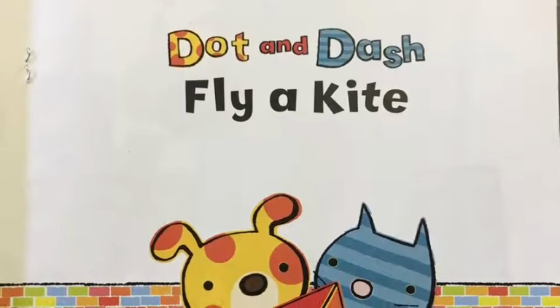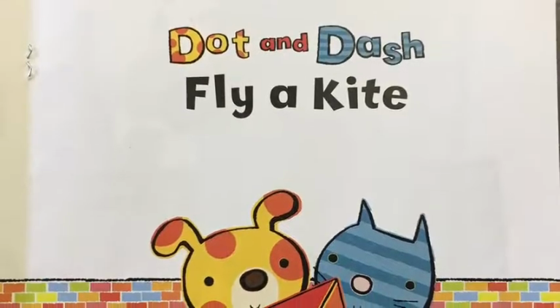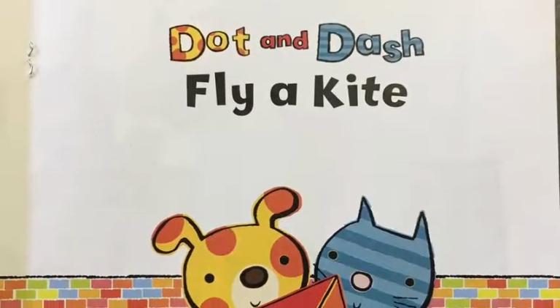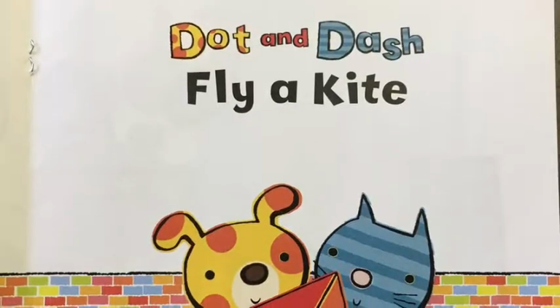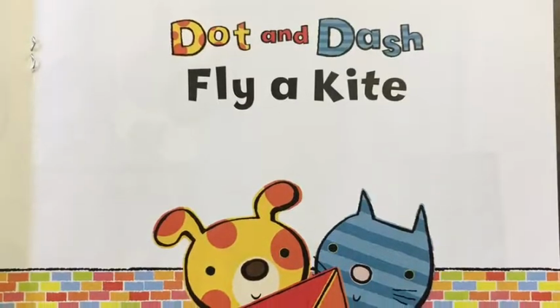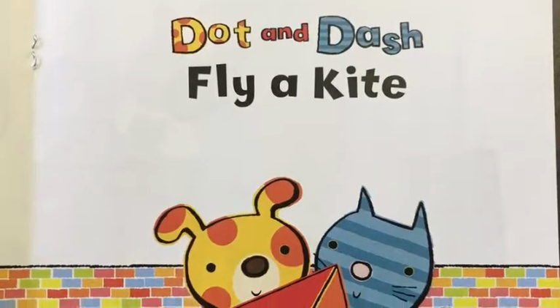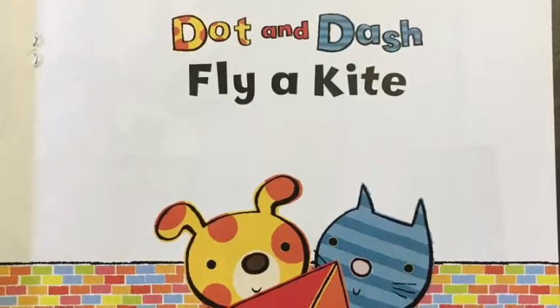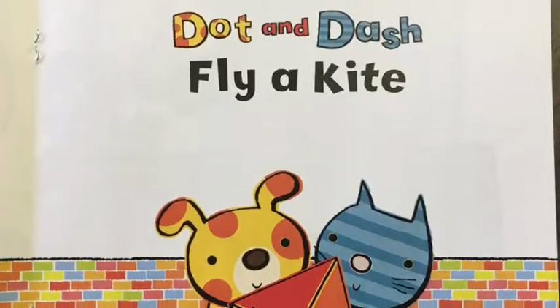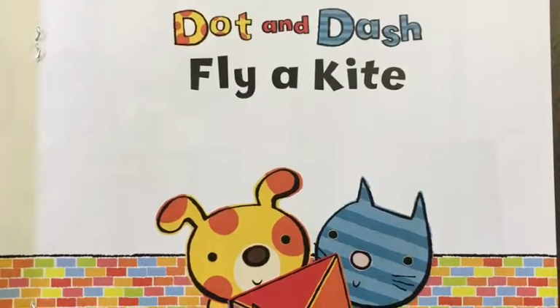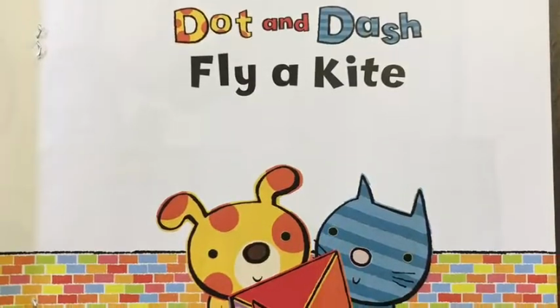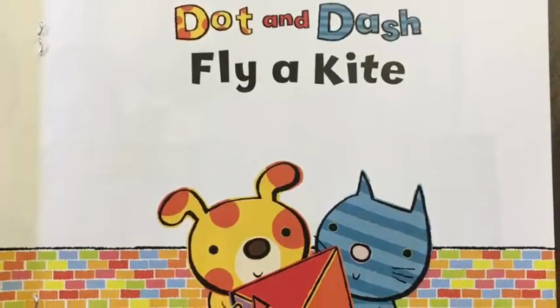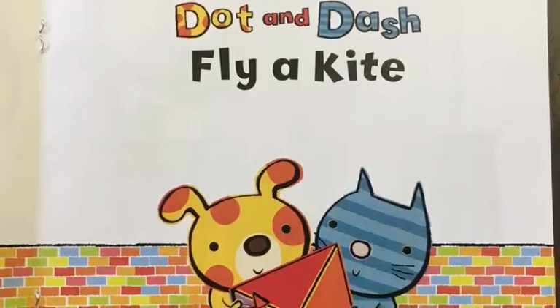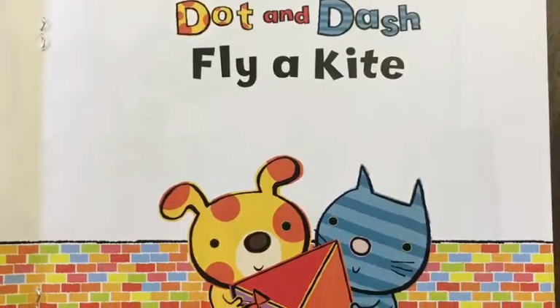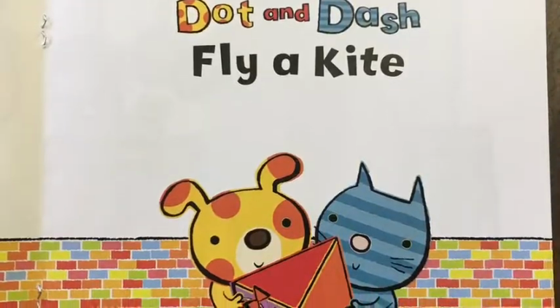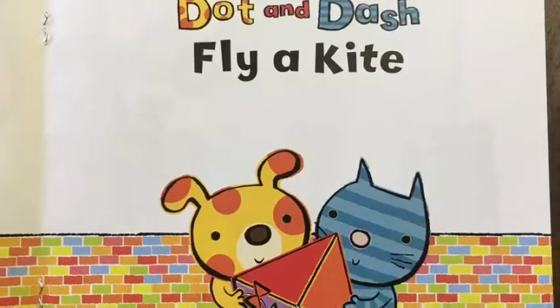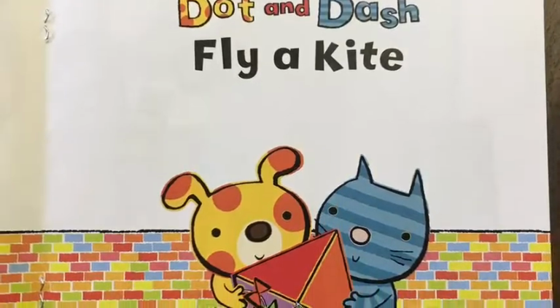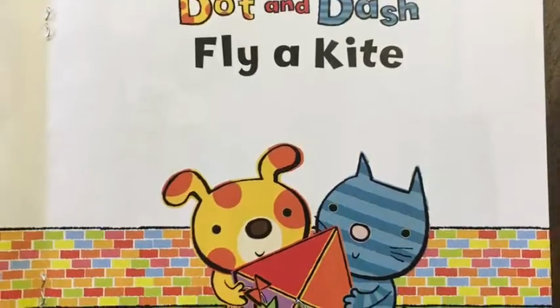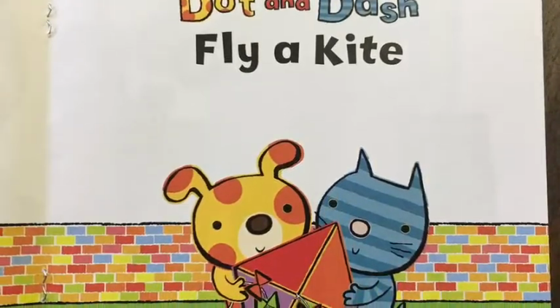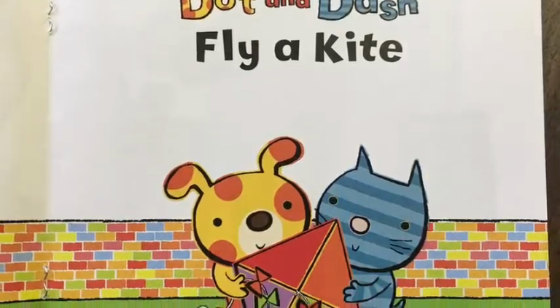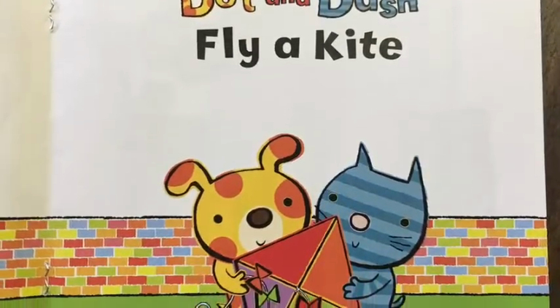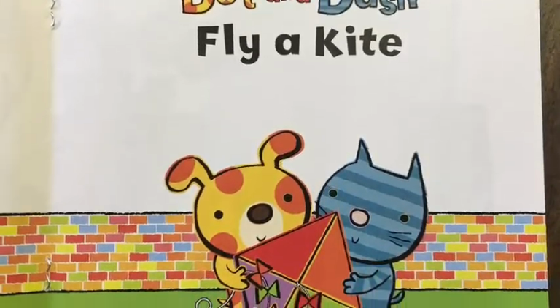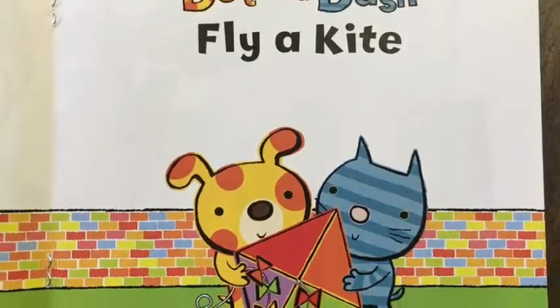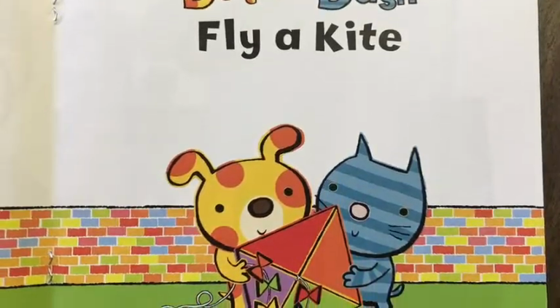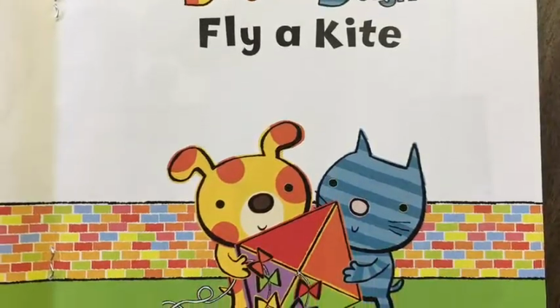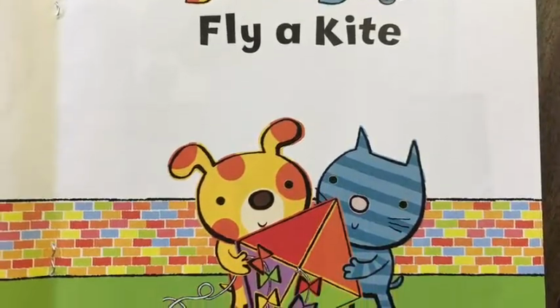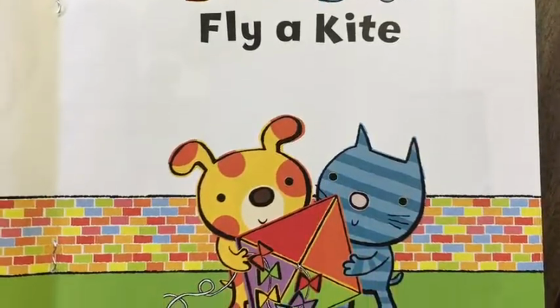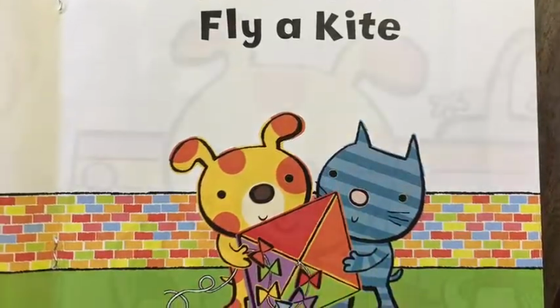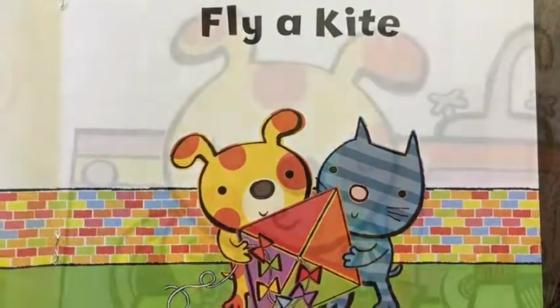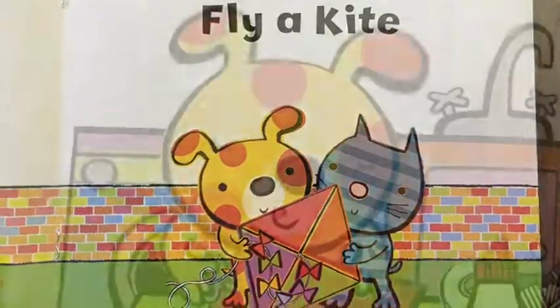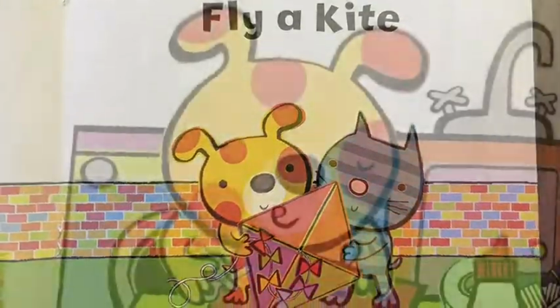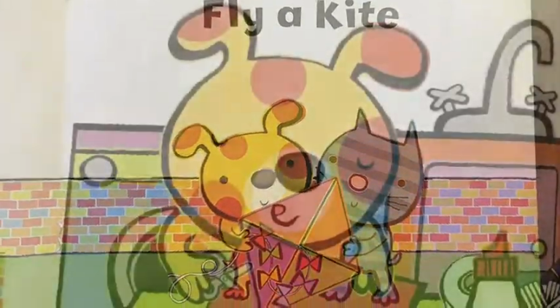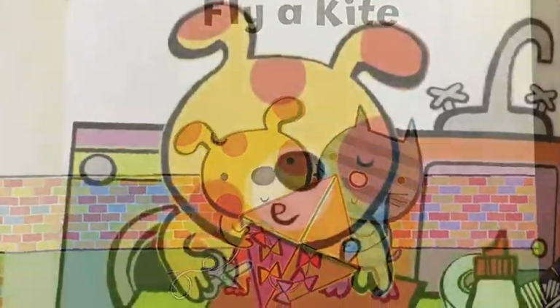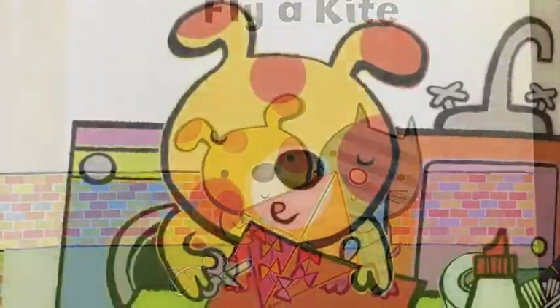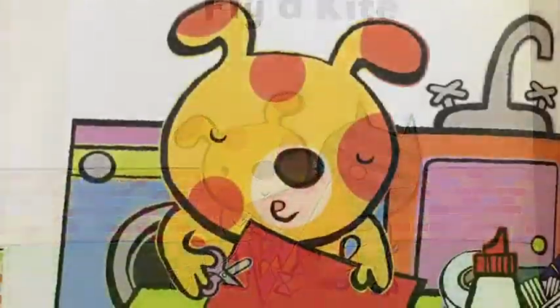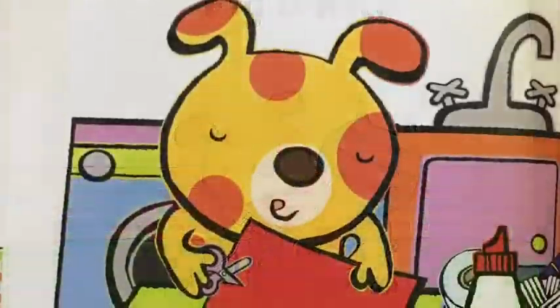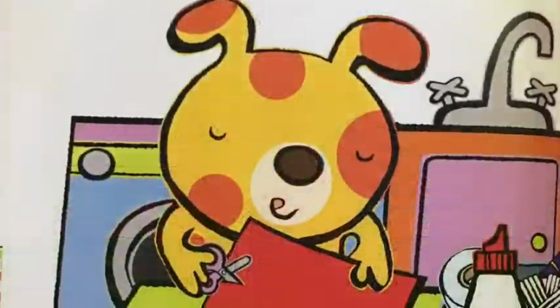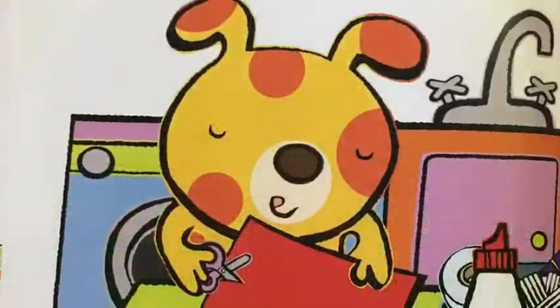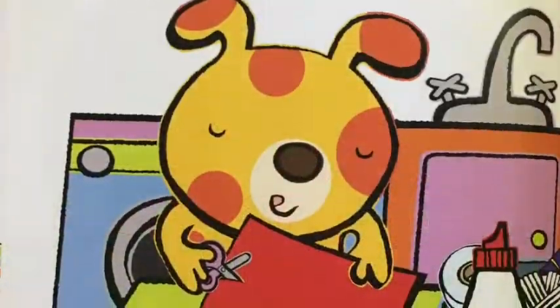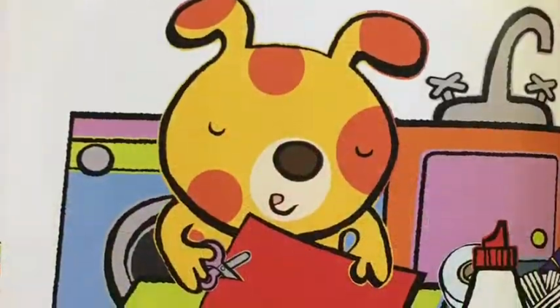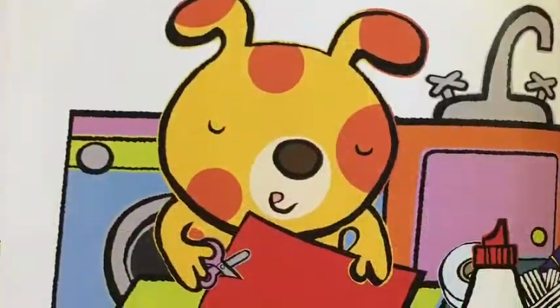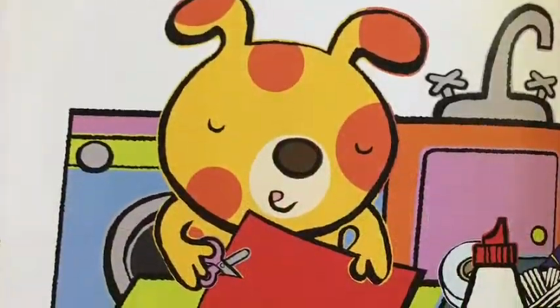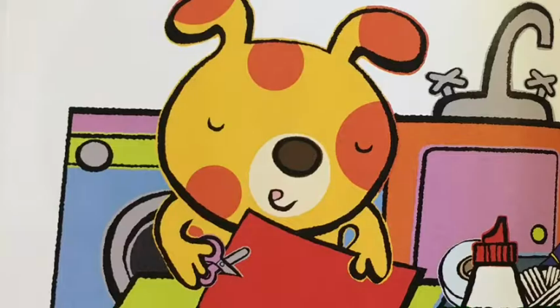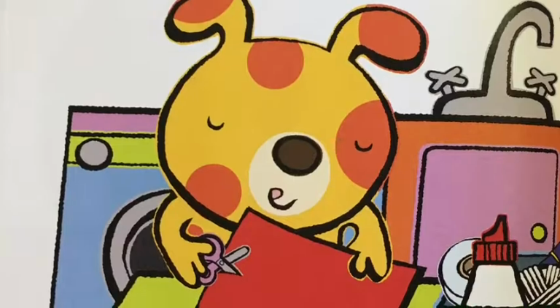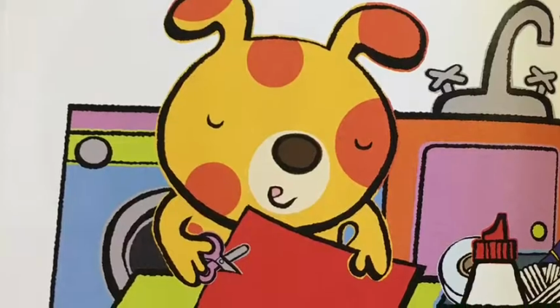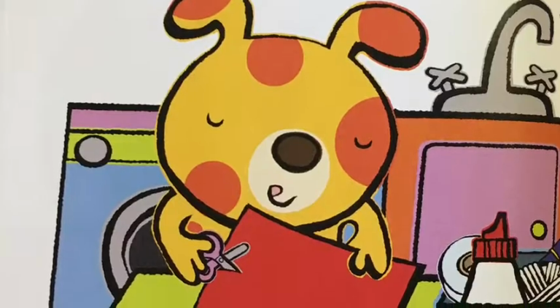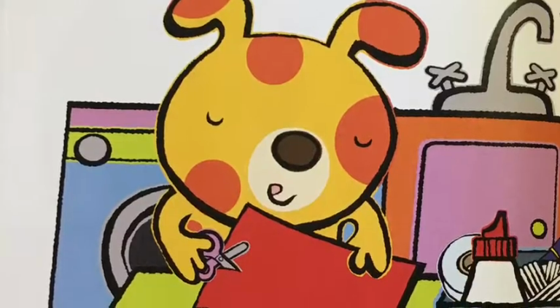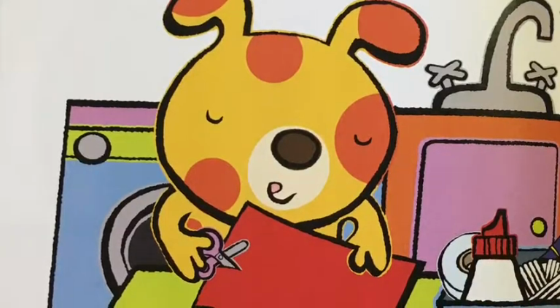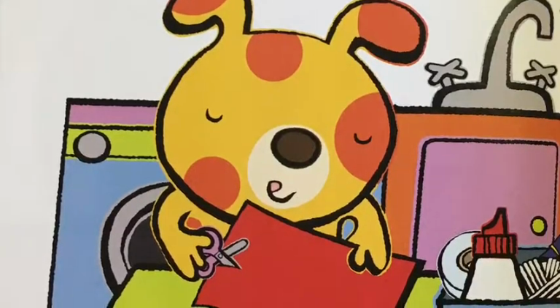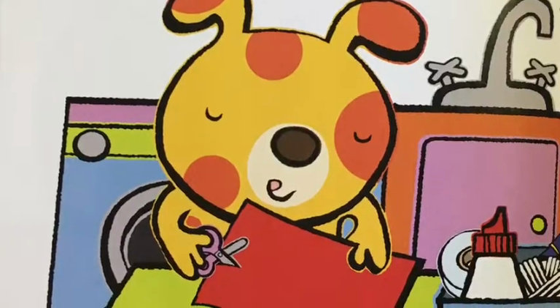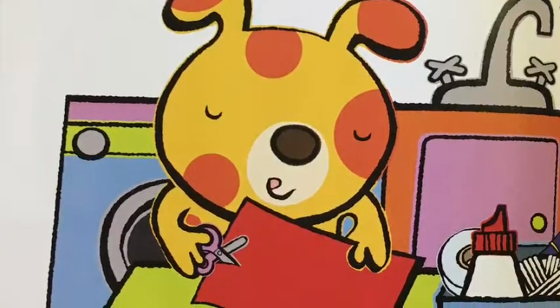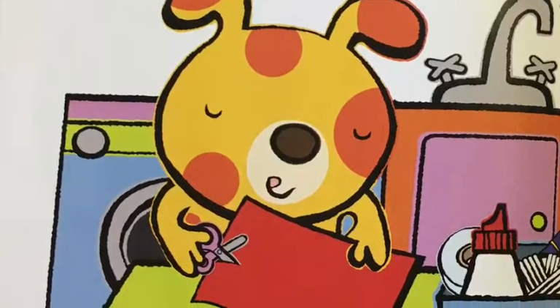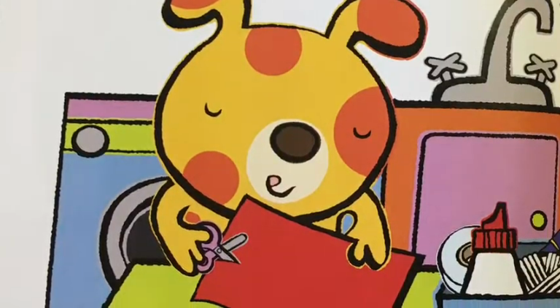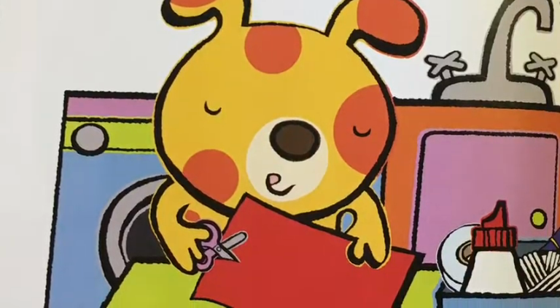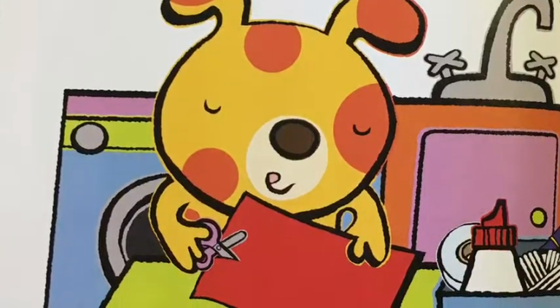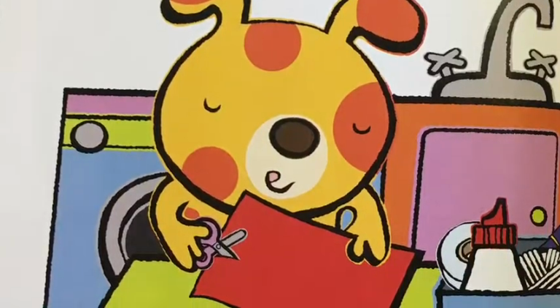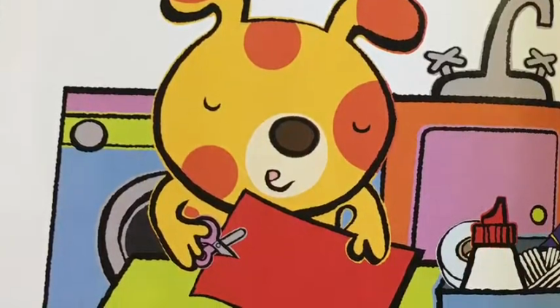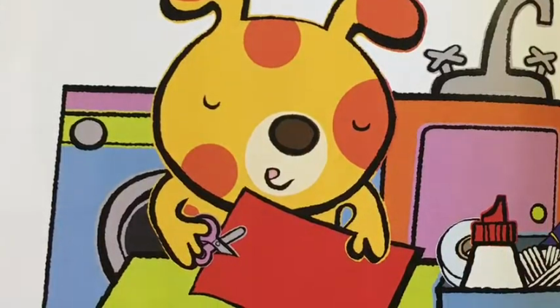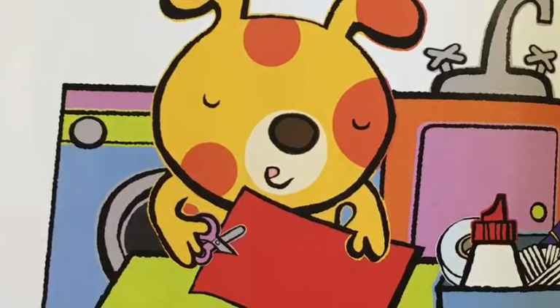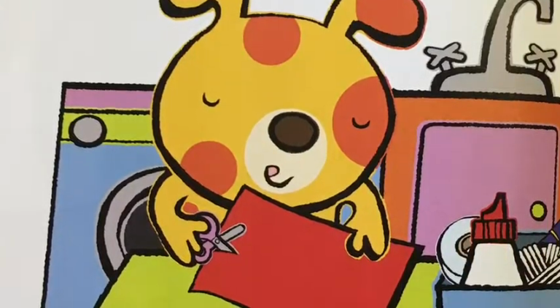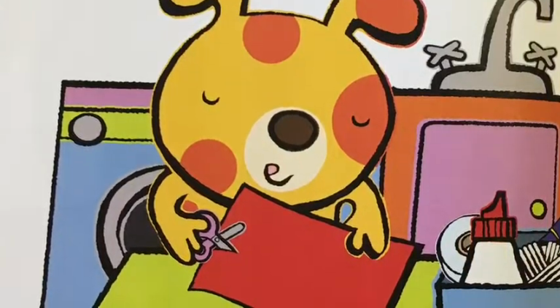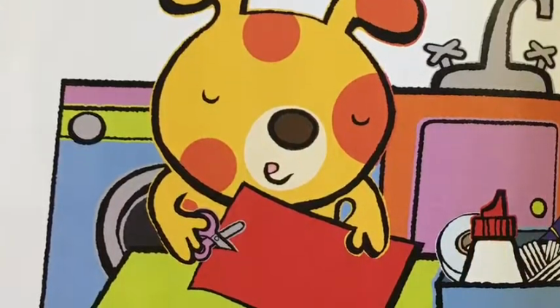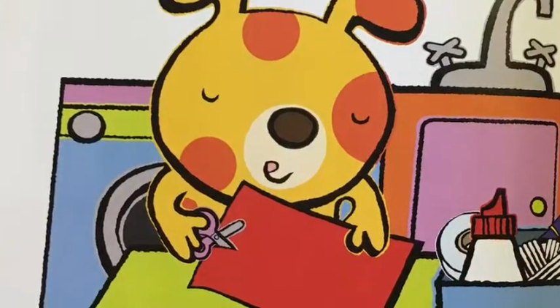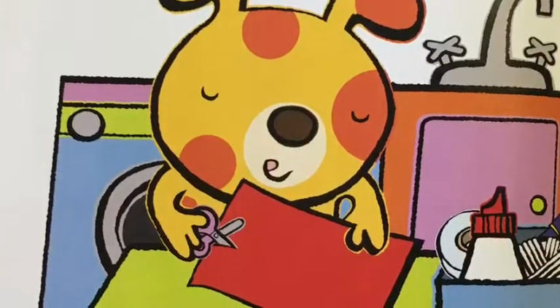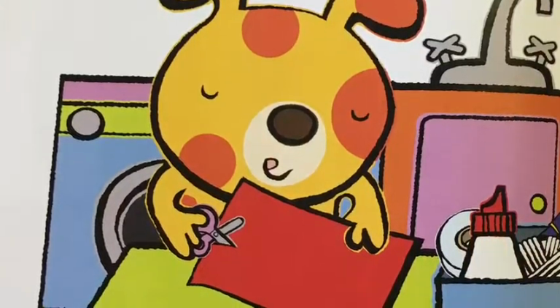Dot and Dash fly a kite. Dot and Dash are making a kite for their friends.